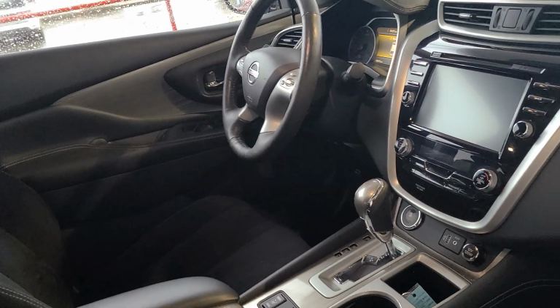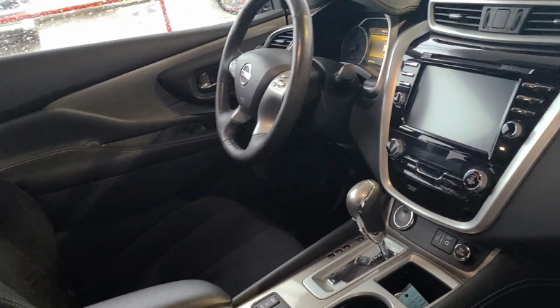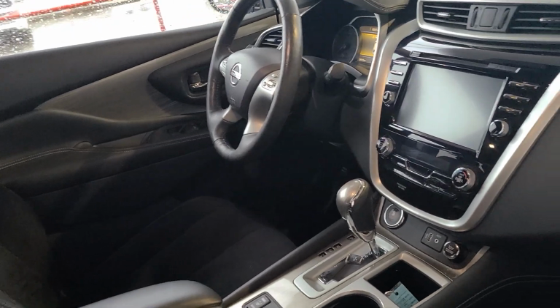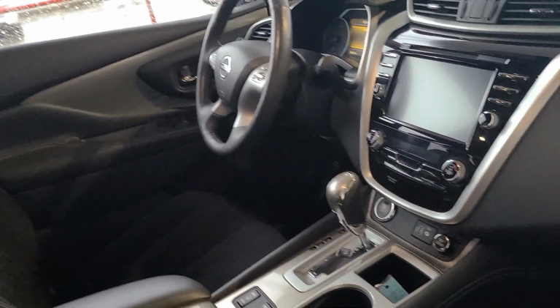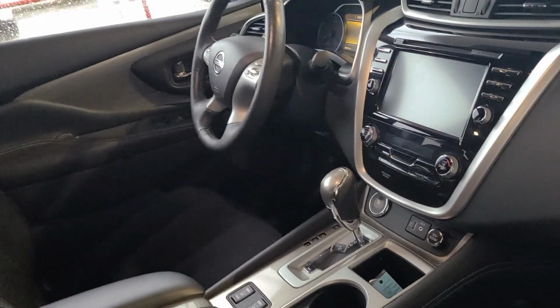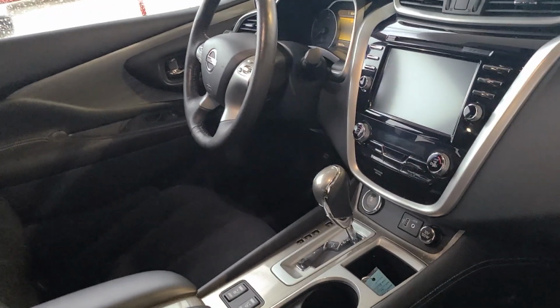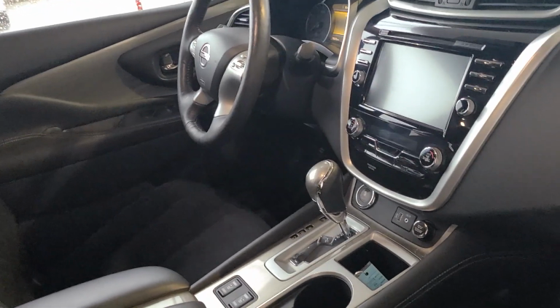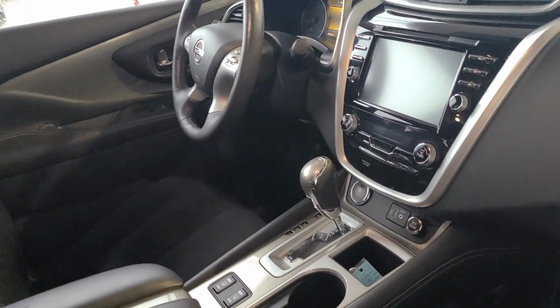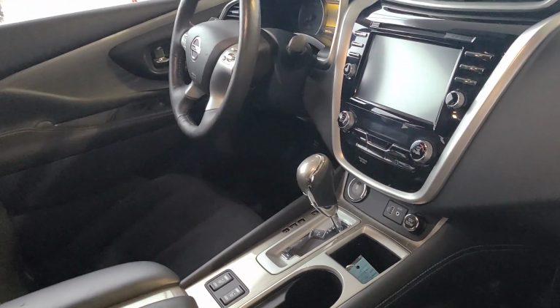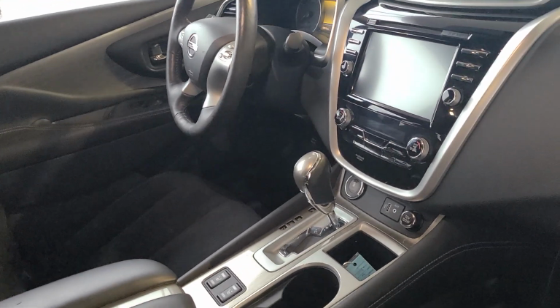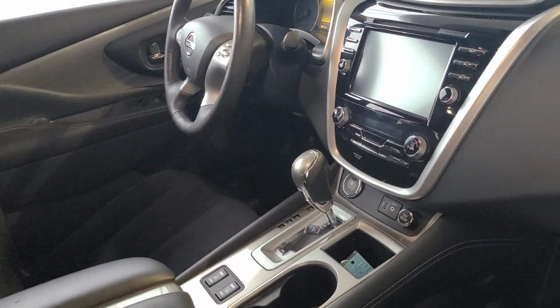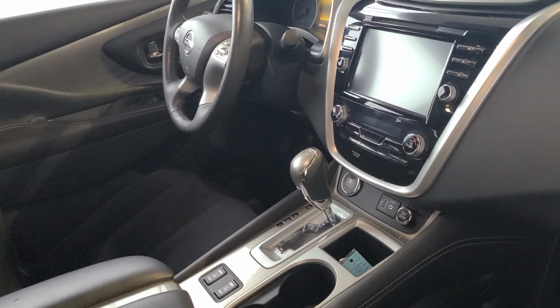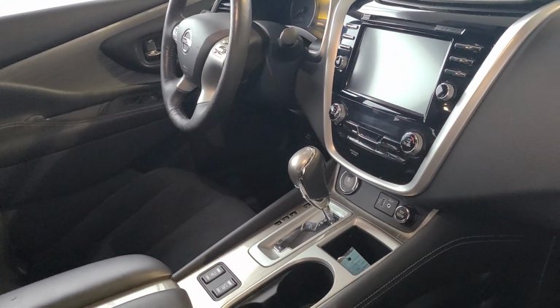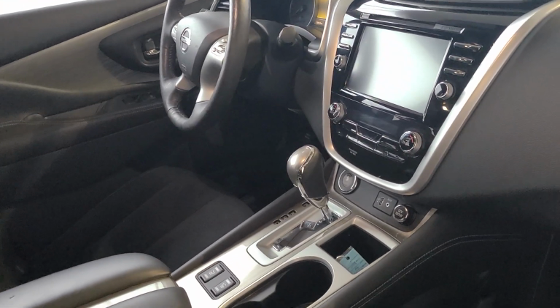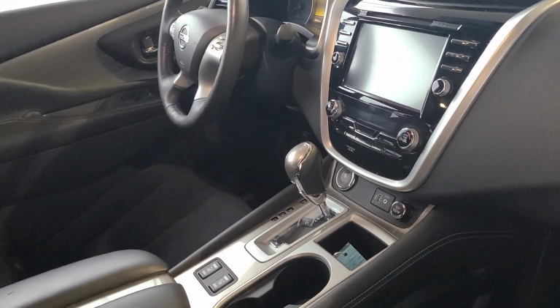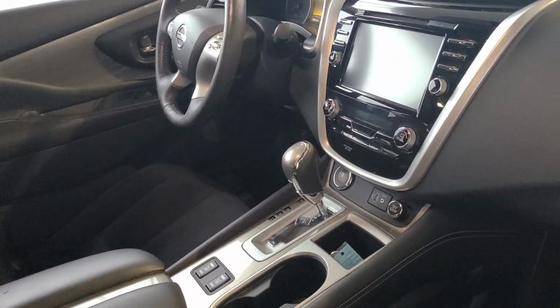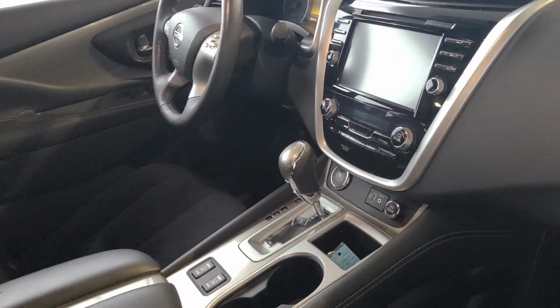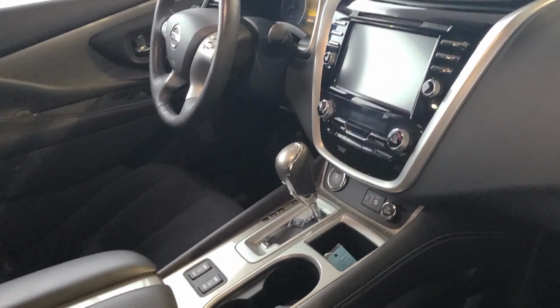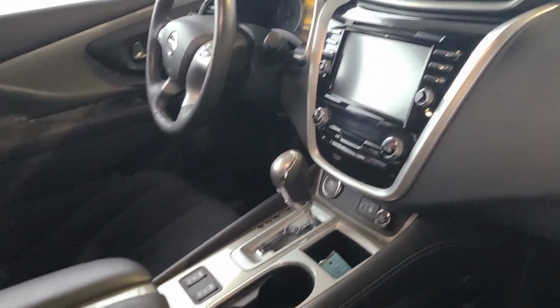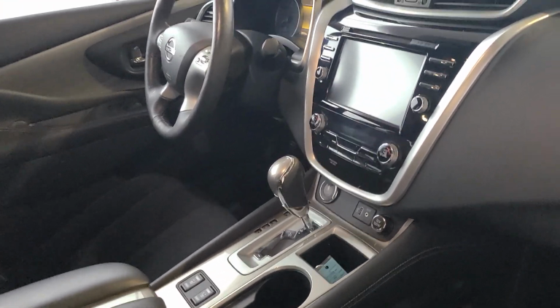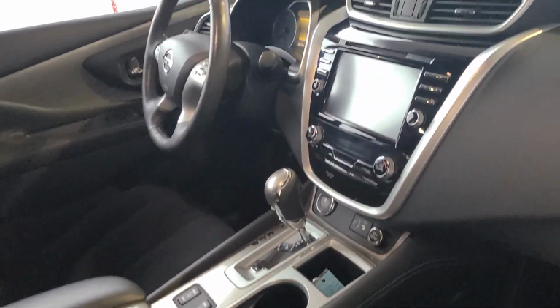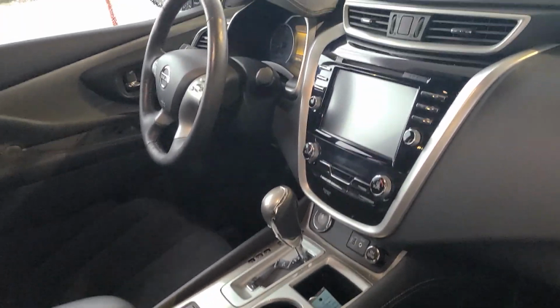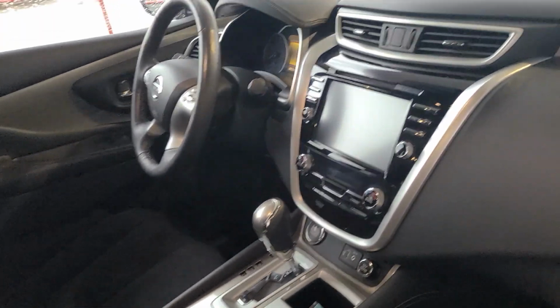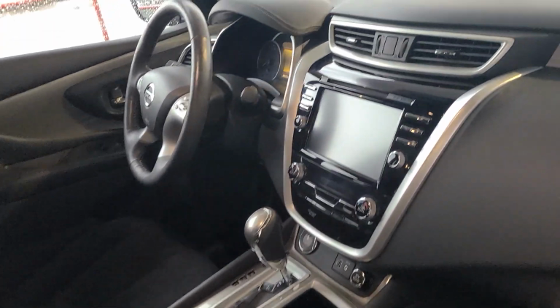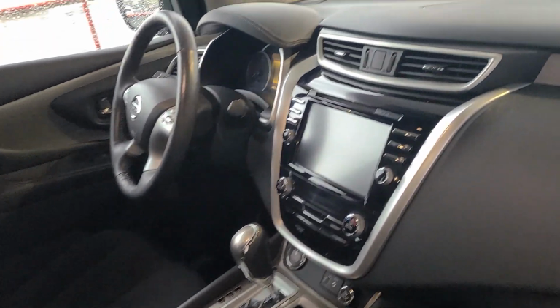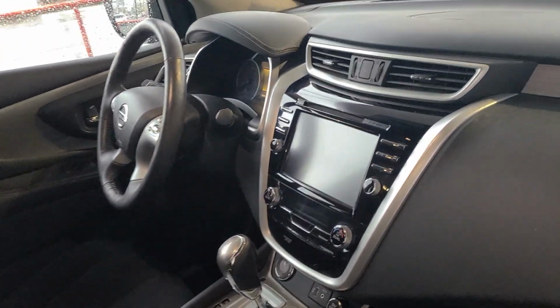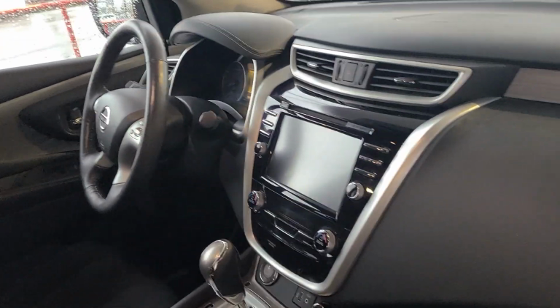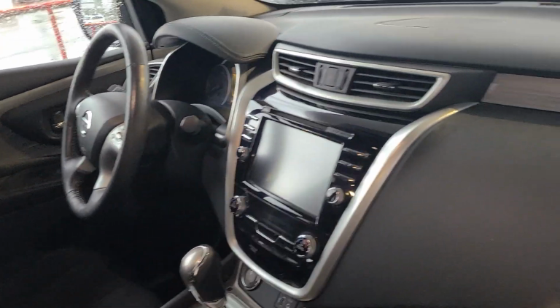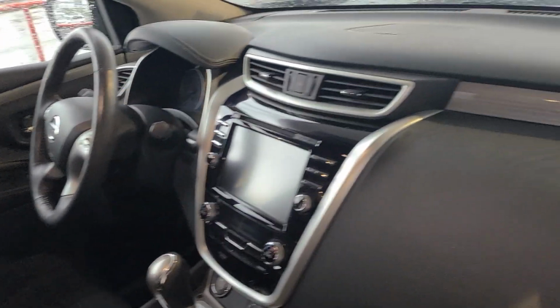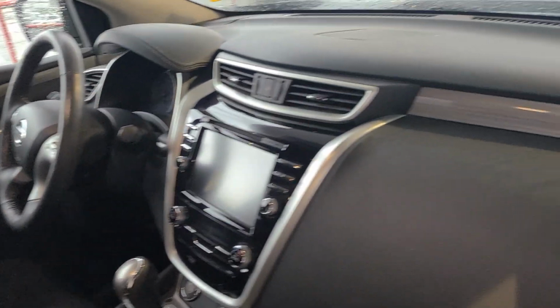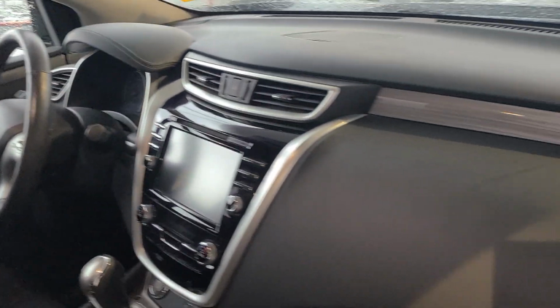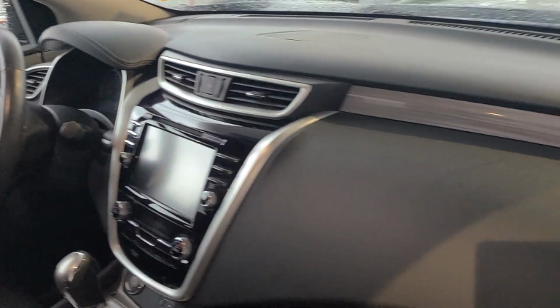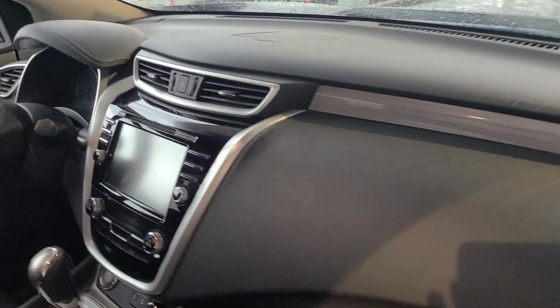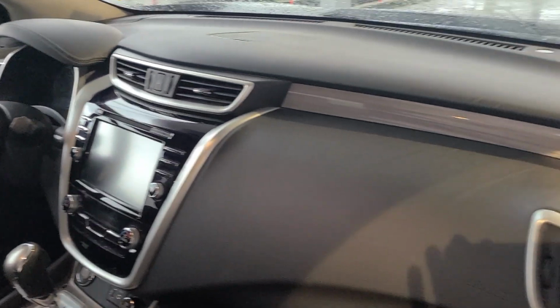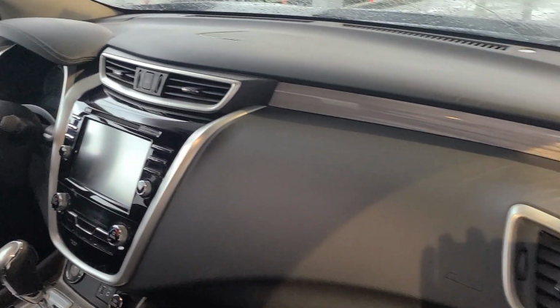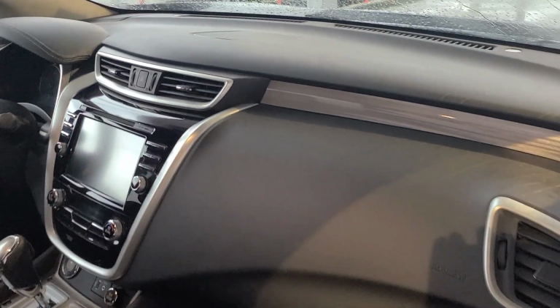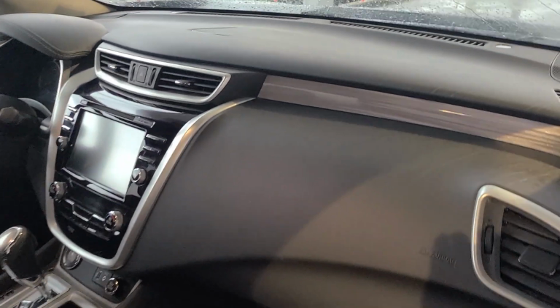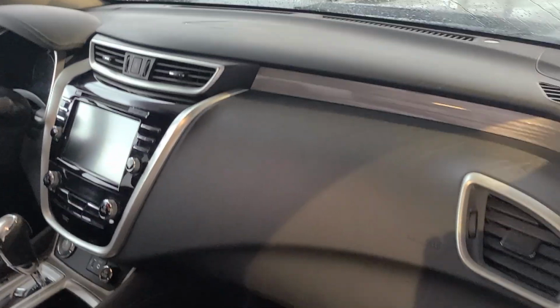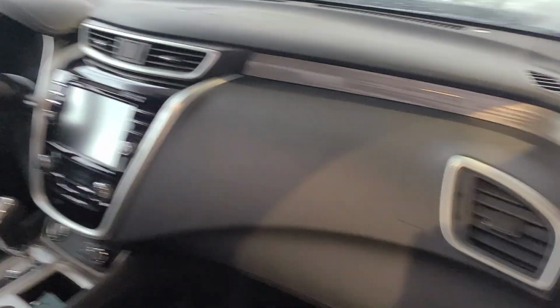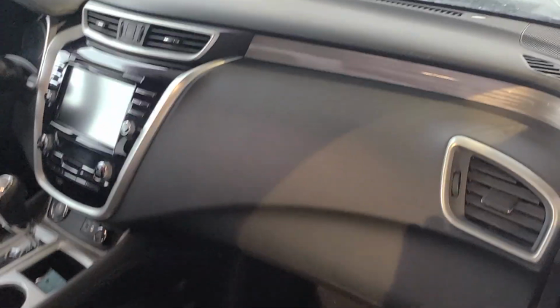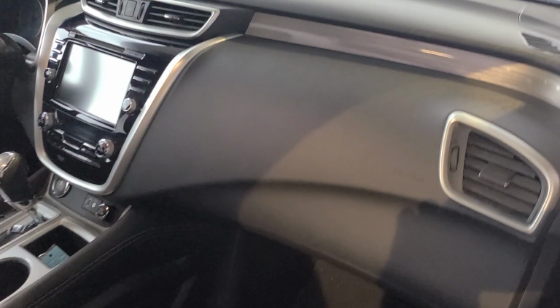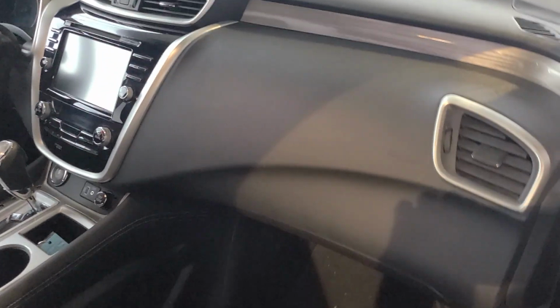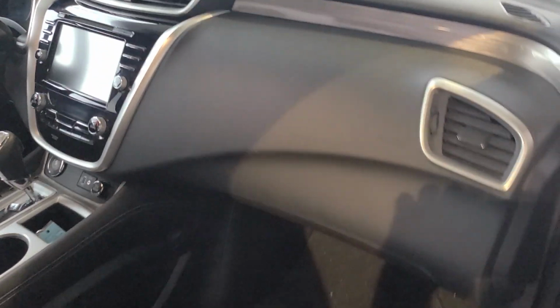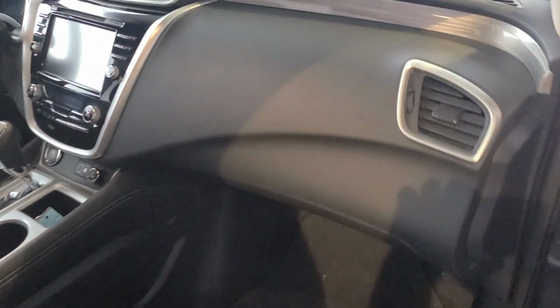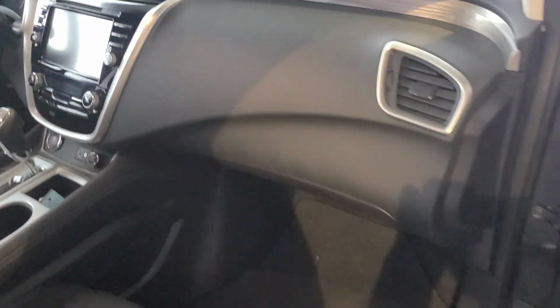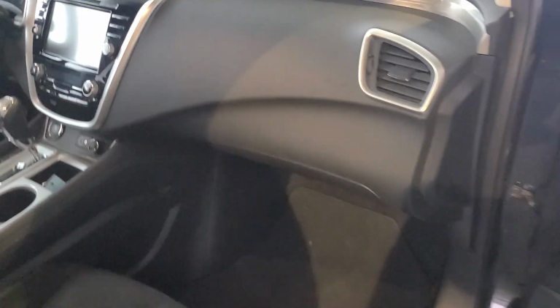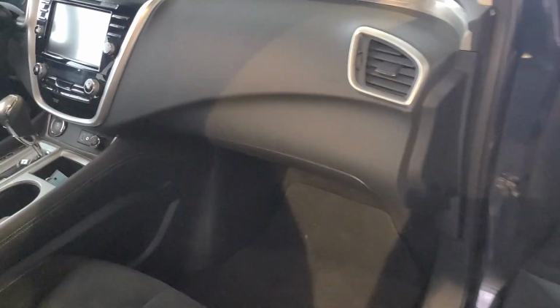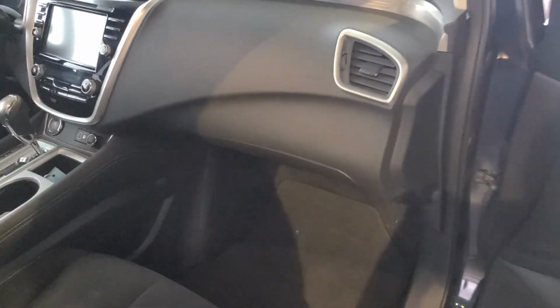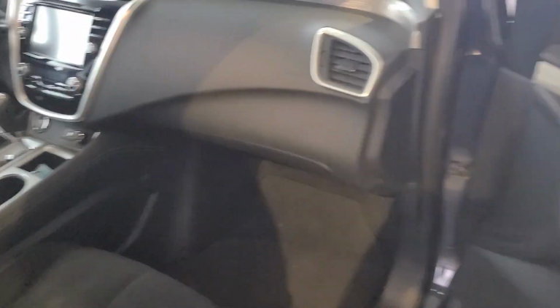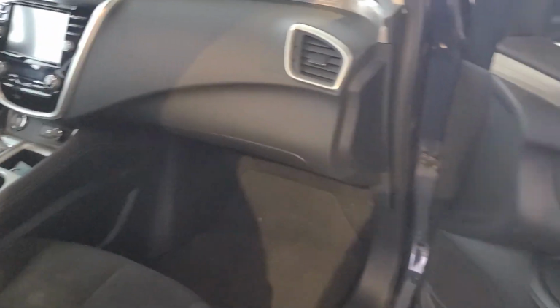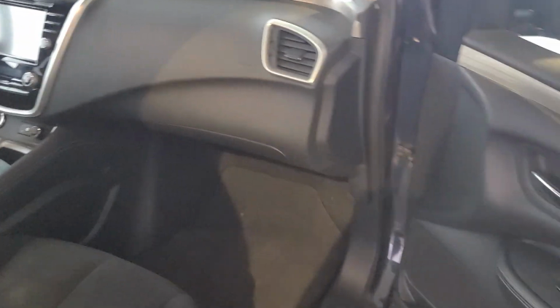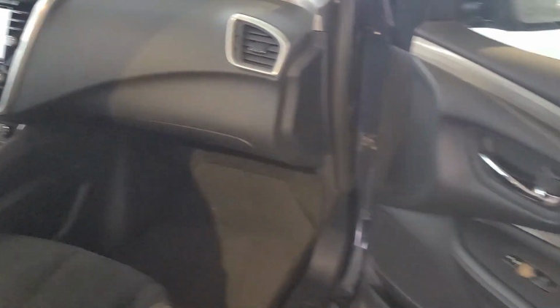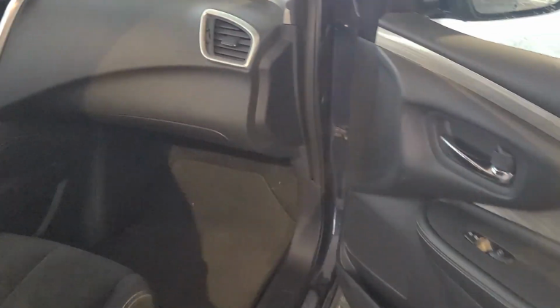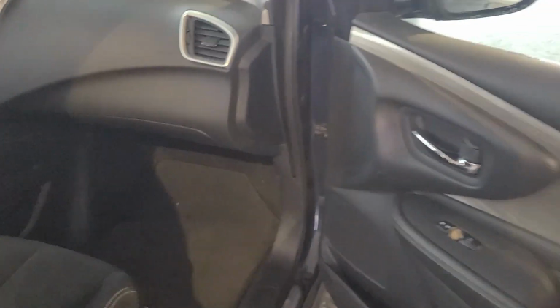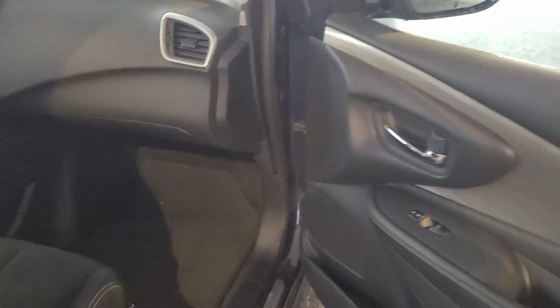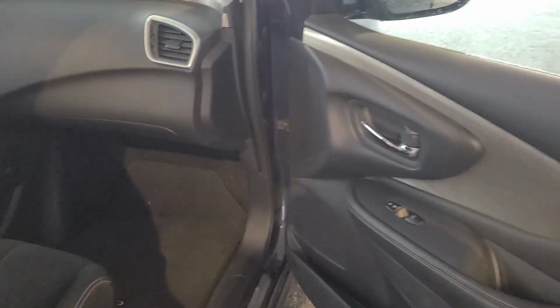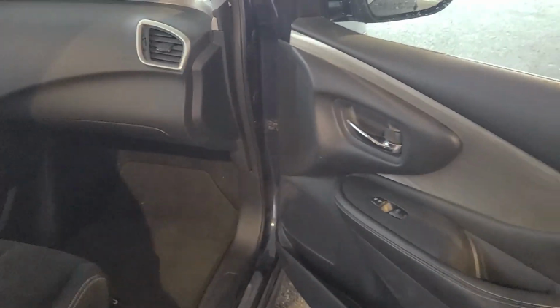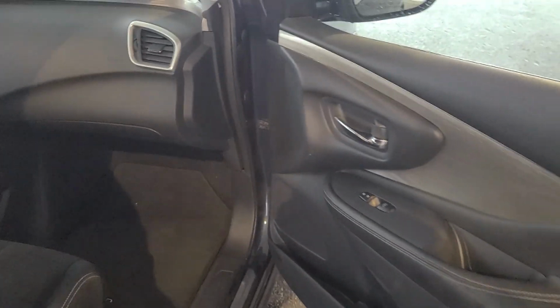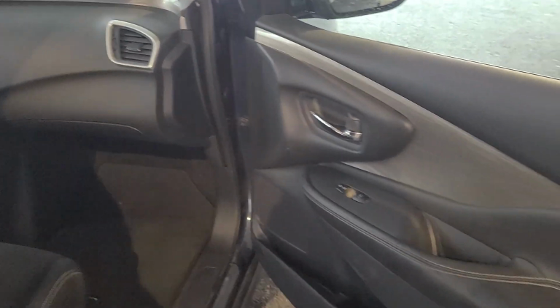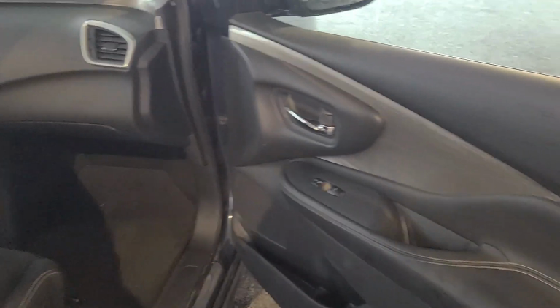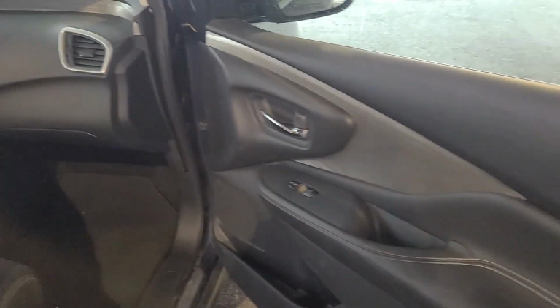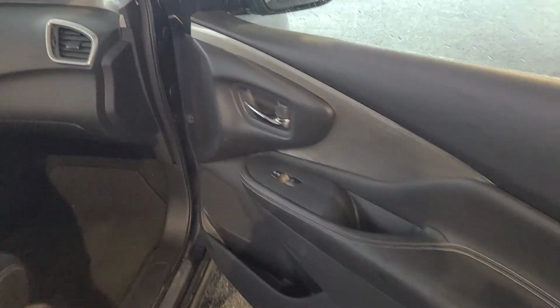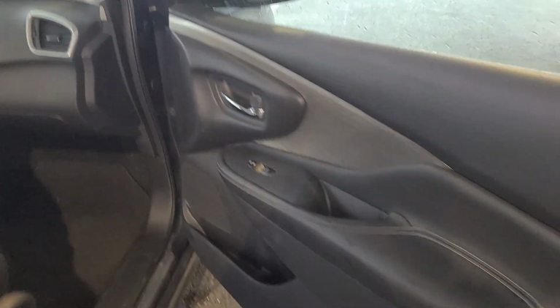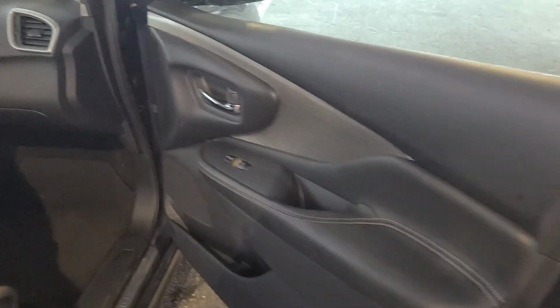I'll come around to the driver's side and run over a few more features as well, just give you a shot of the dash there. Hopefully you can hear me okay with how windy it is today.